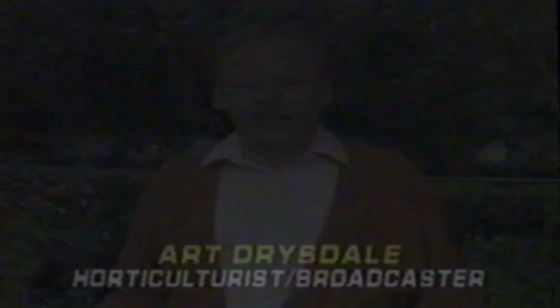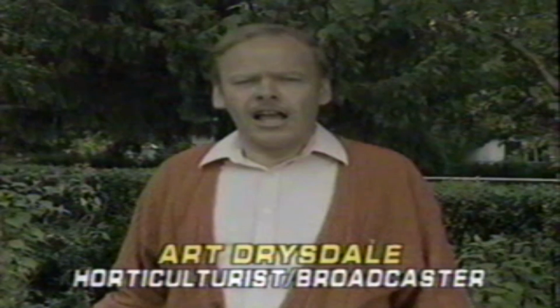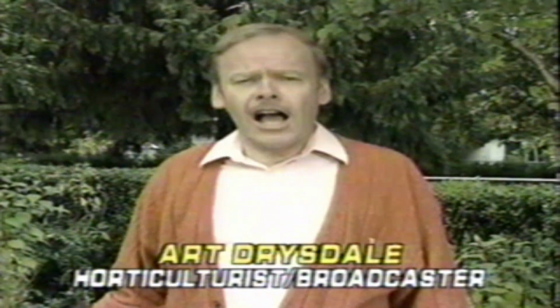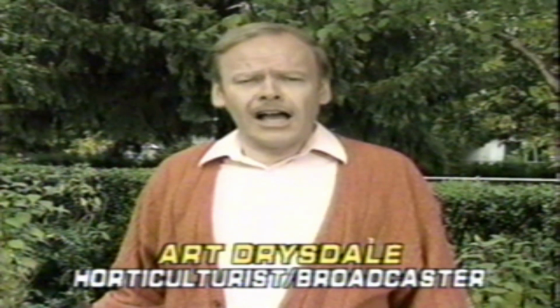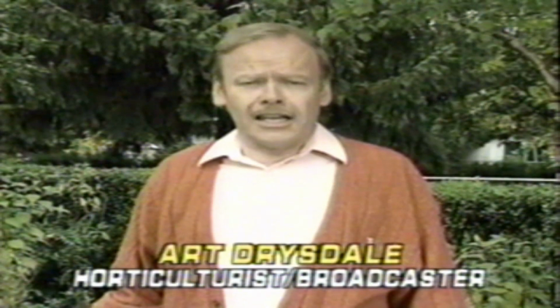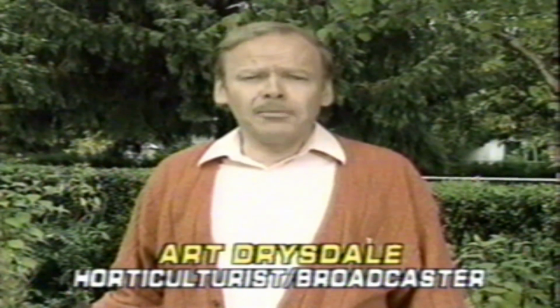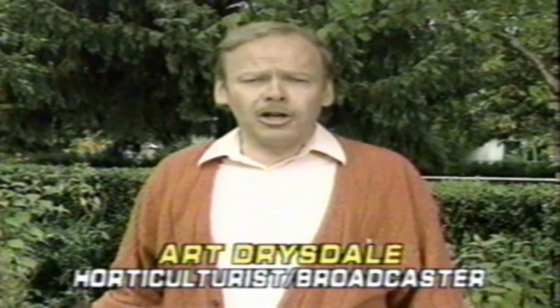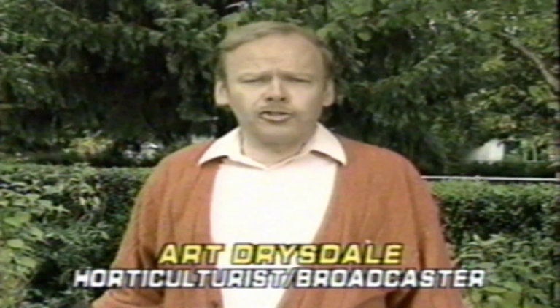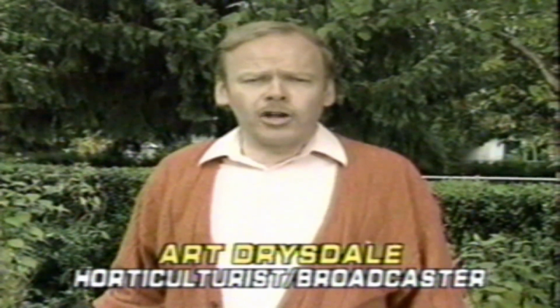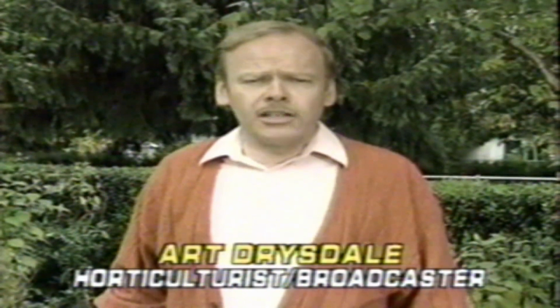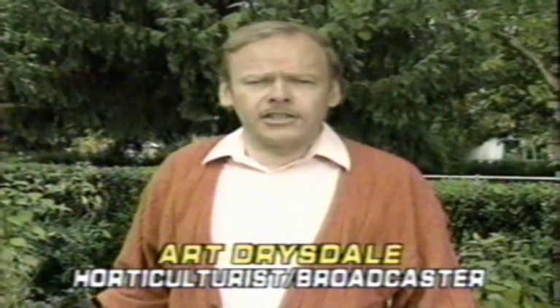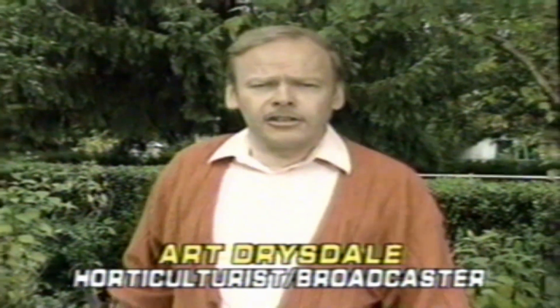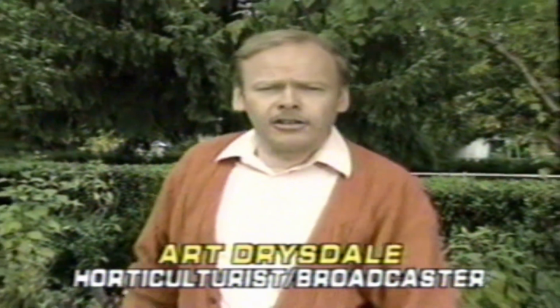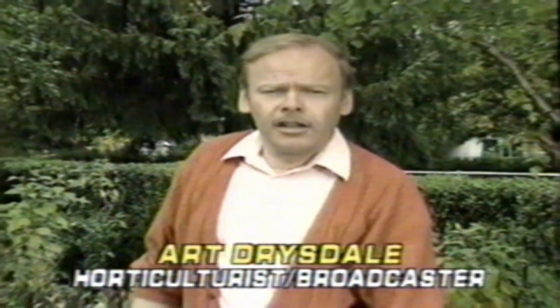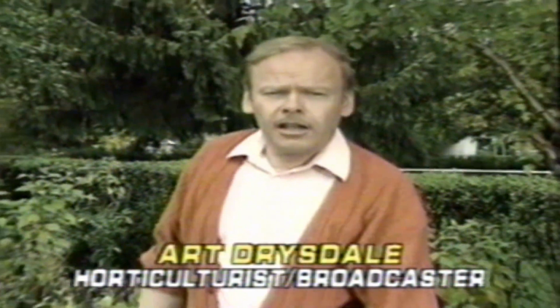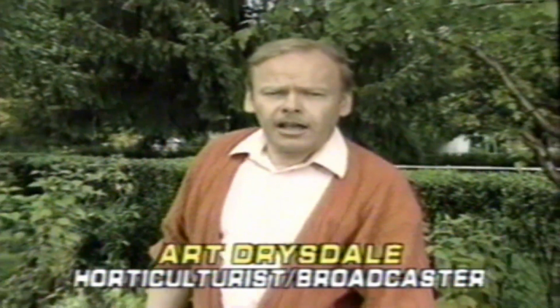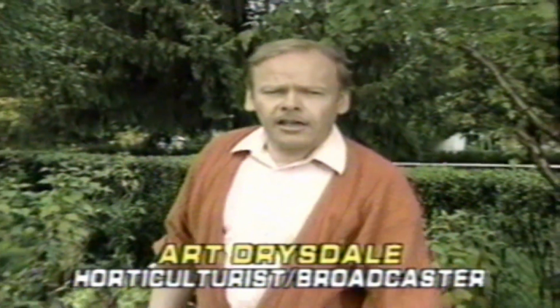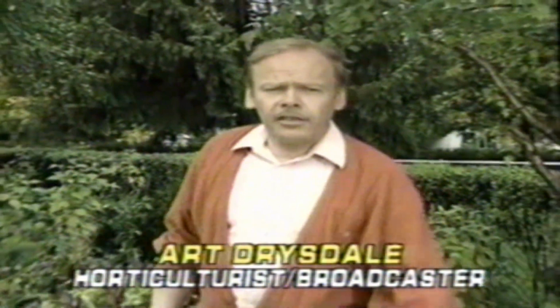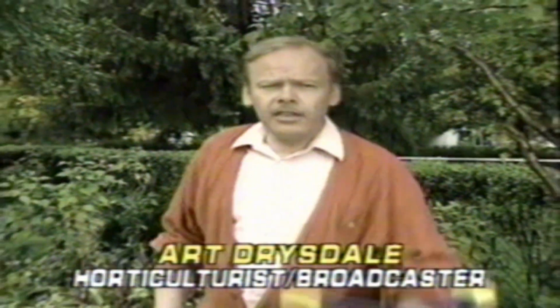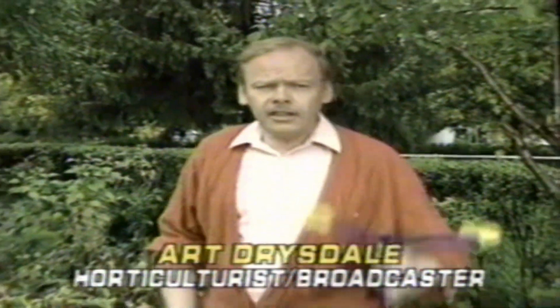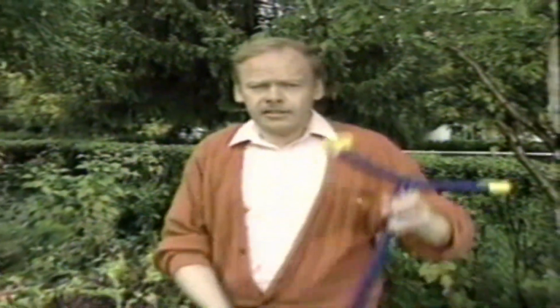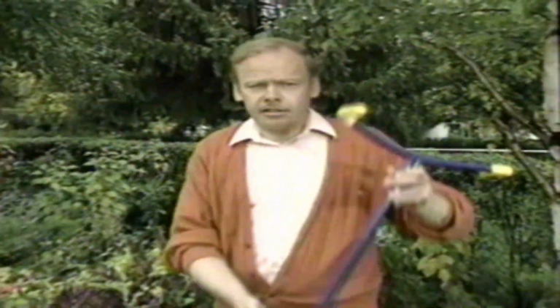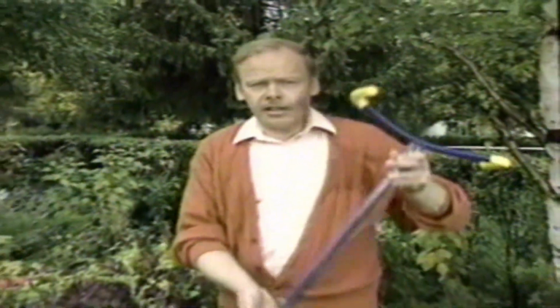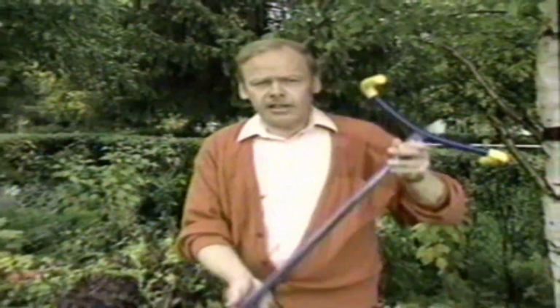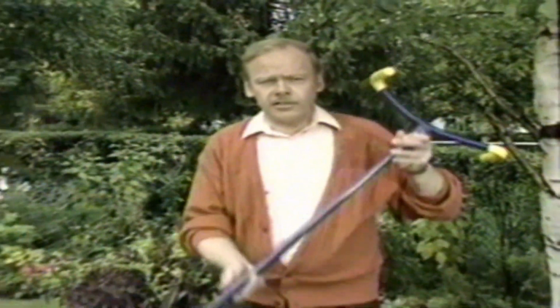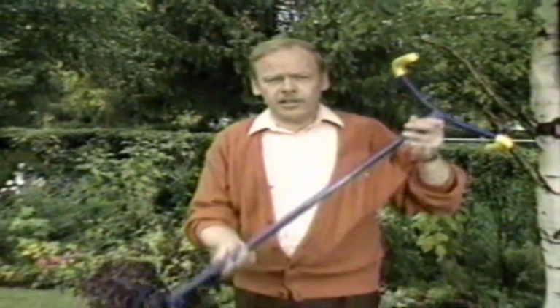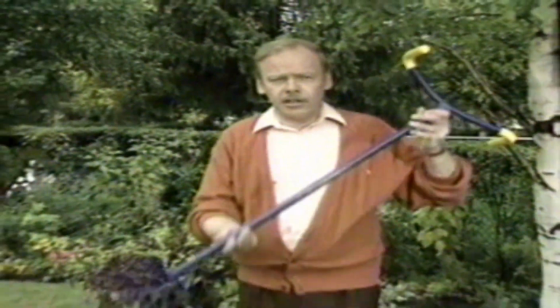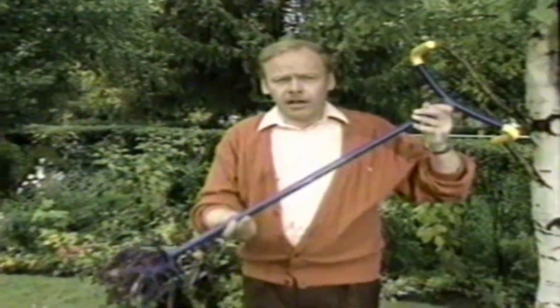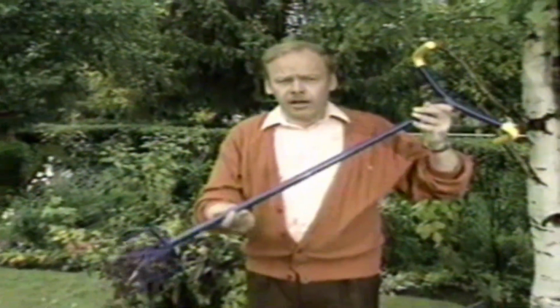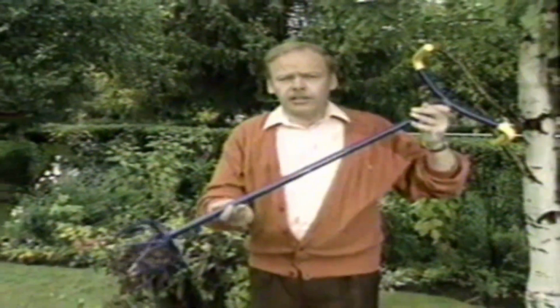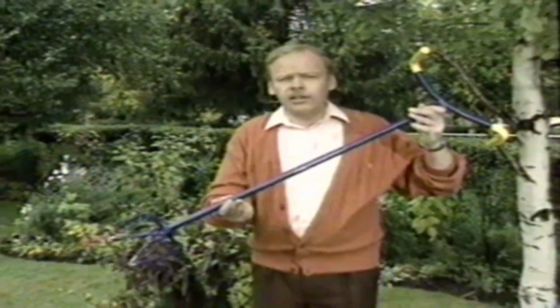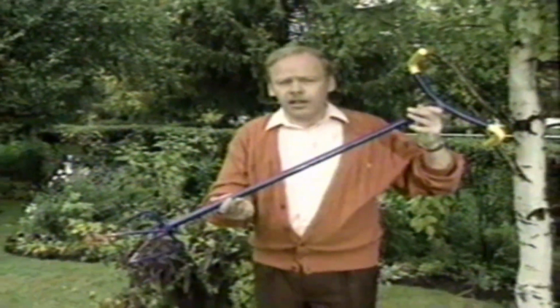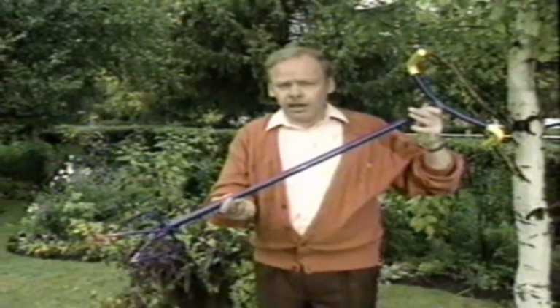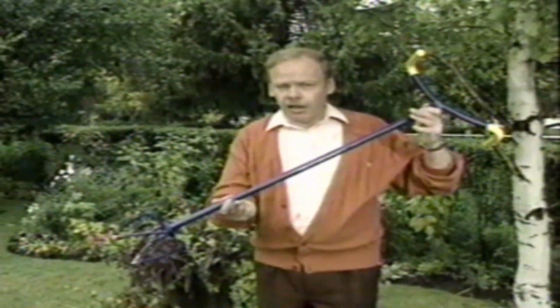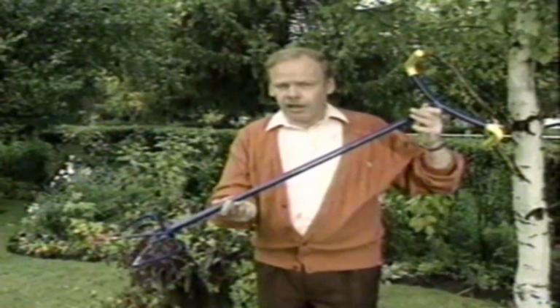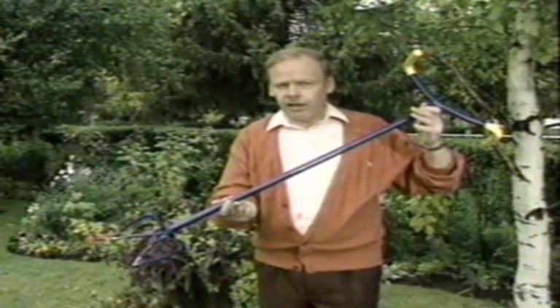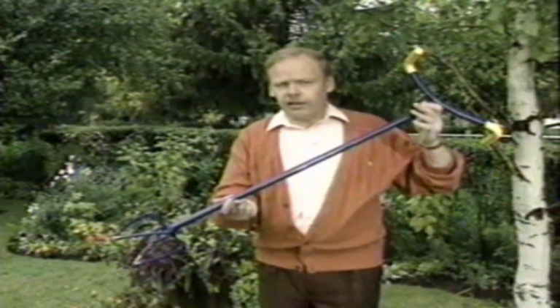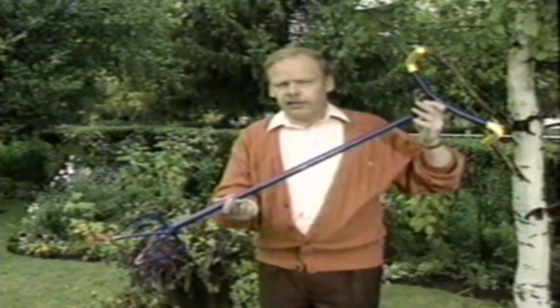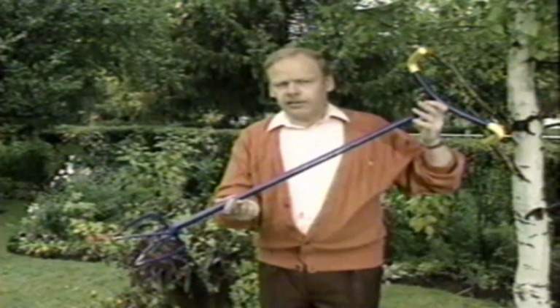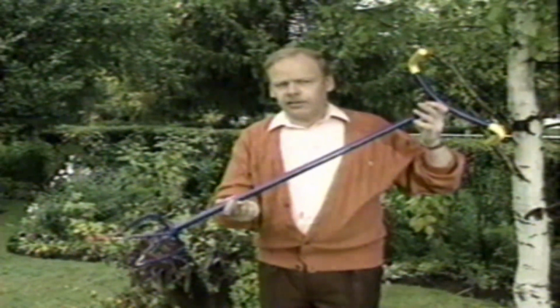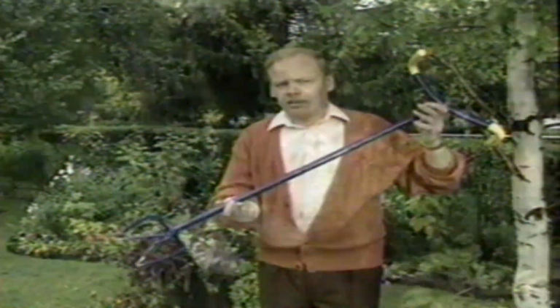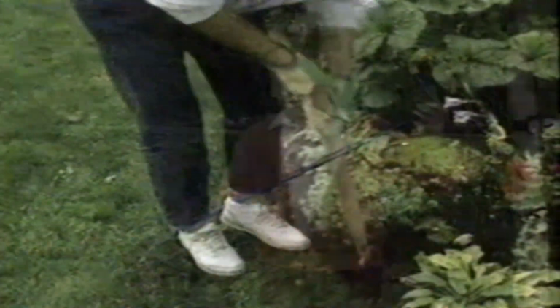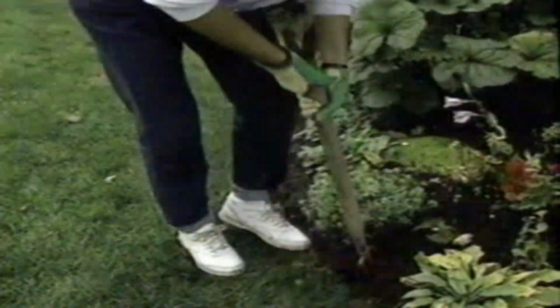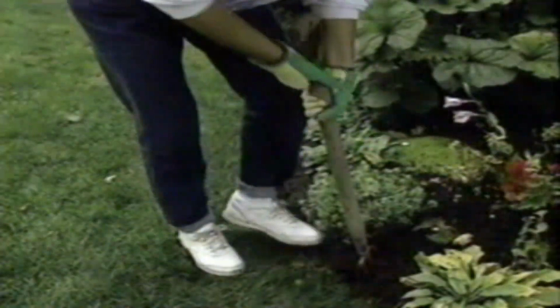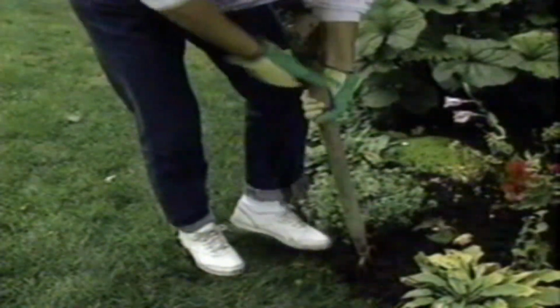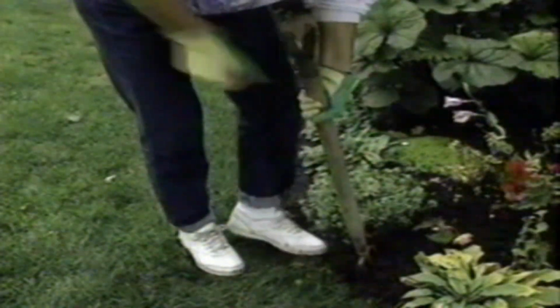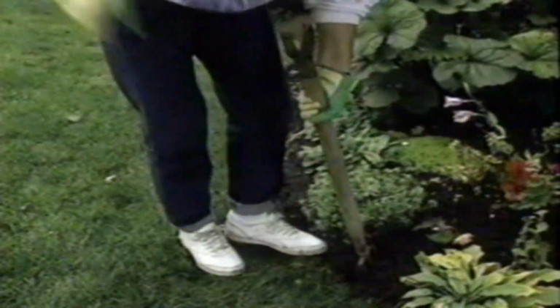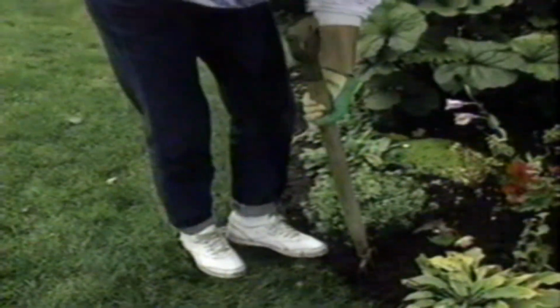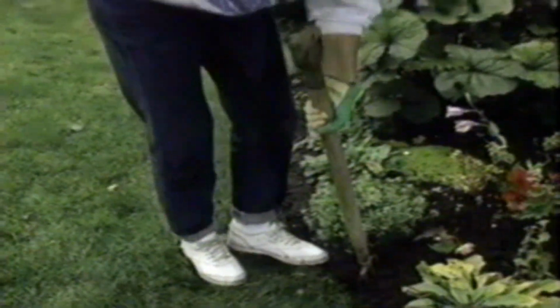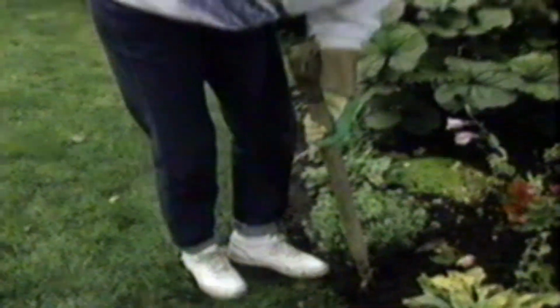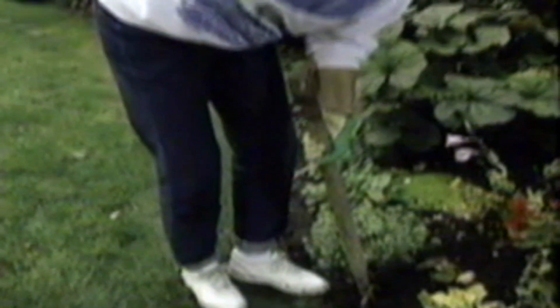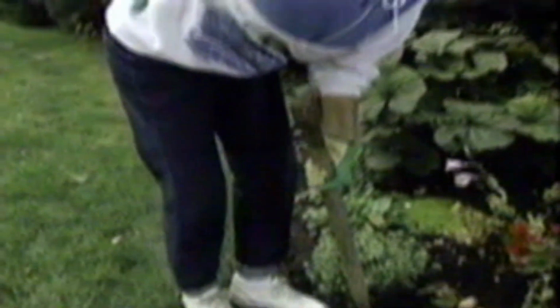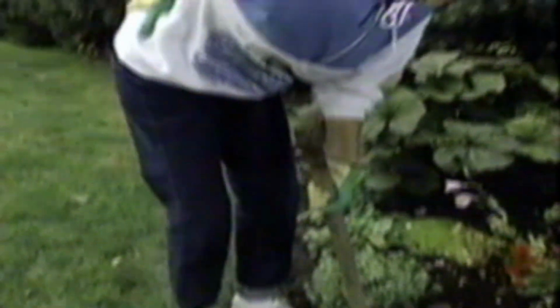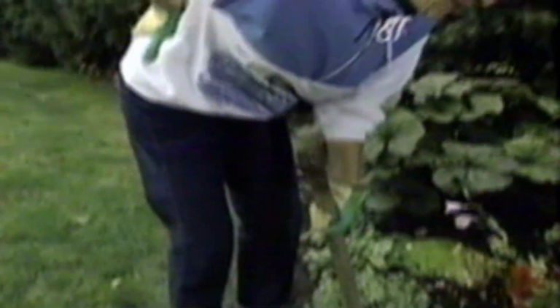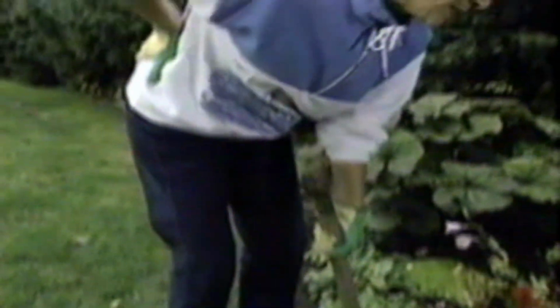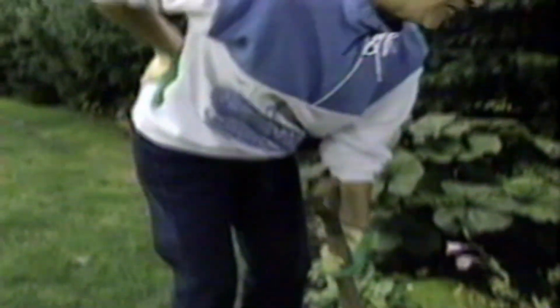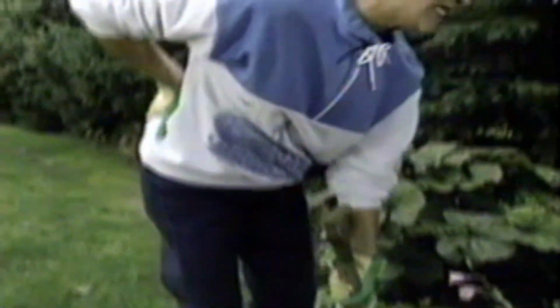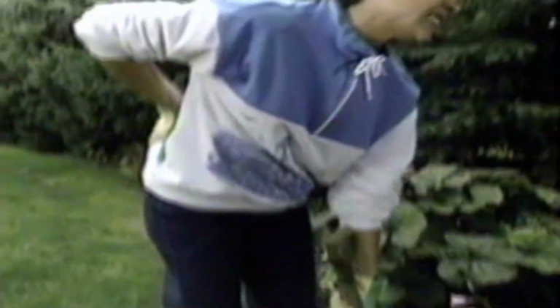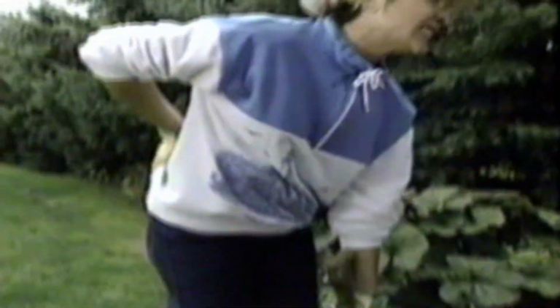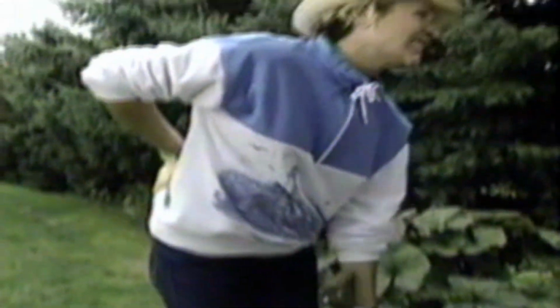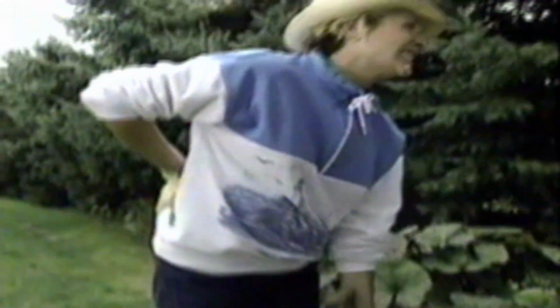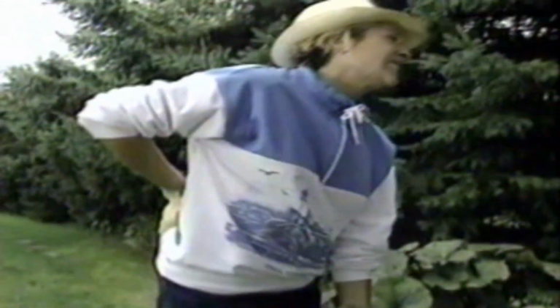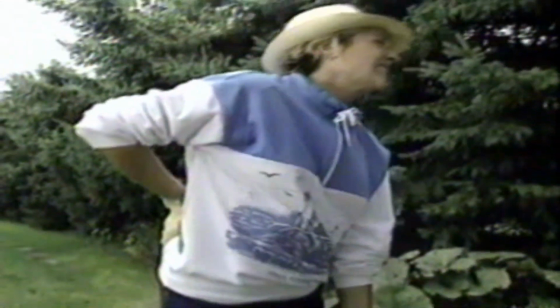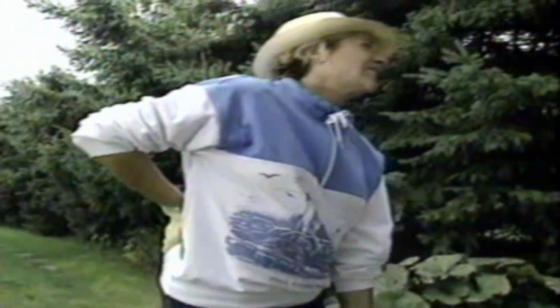Hi, I'm Art Drysdale, and this is the Garden Claw. Using spades, forks, or cultivators can be back-breaking.